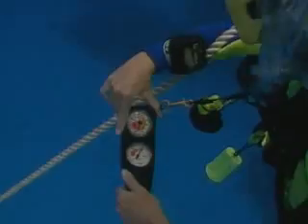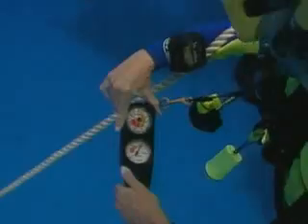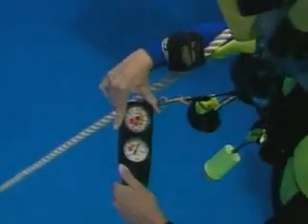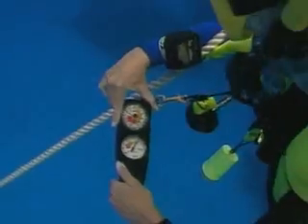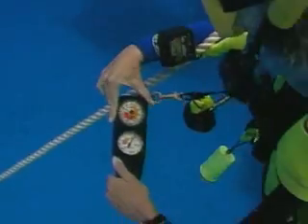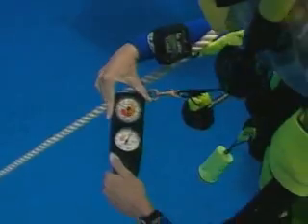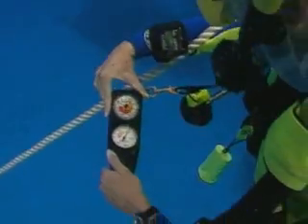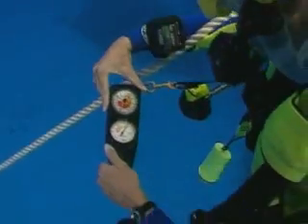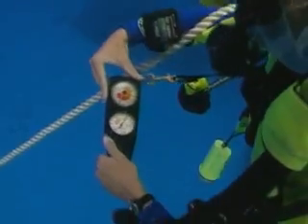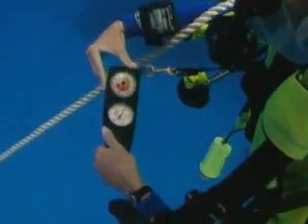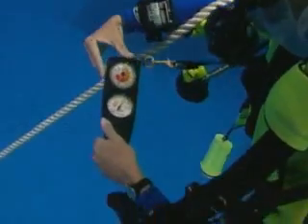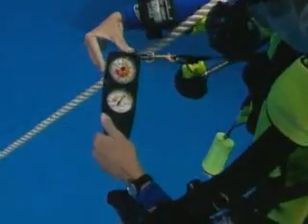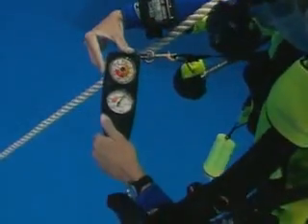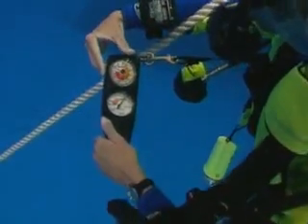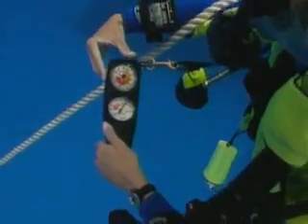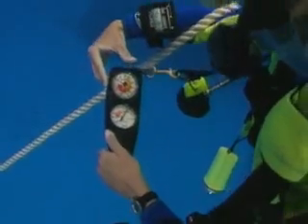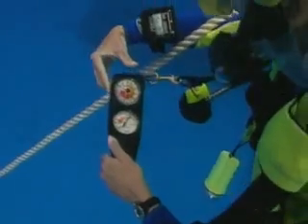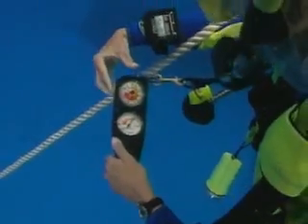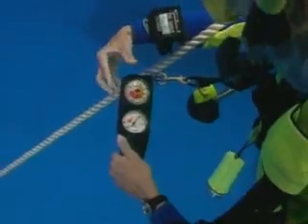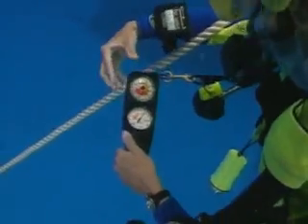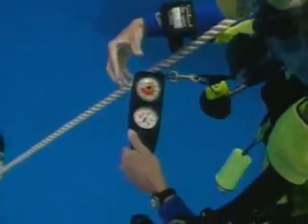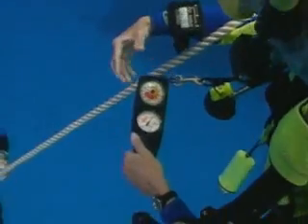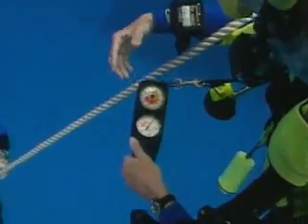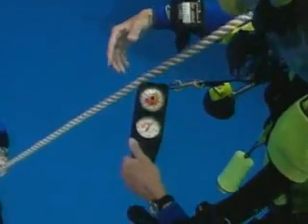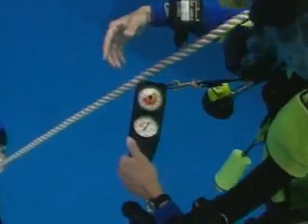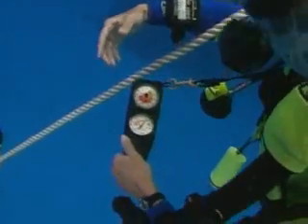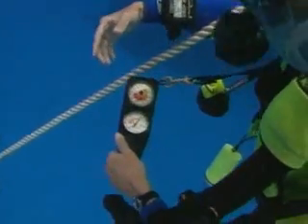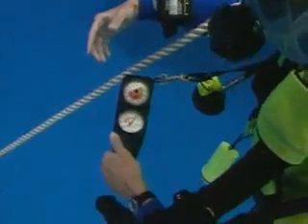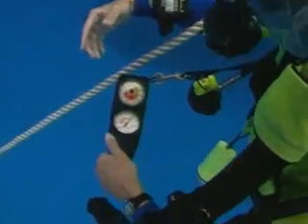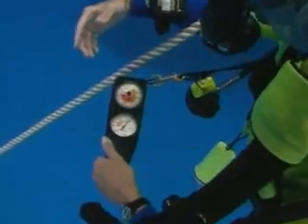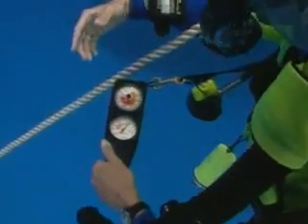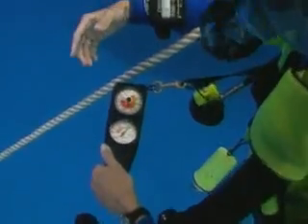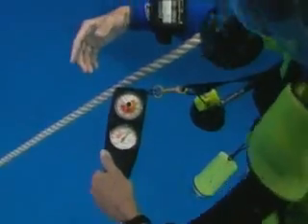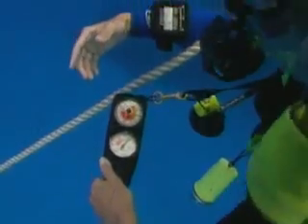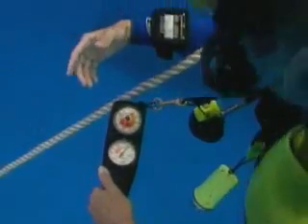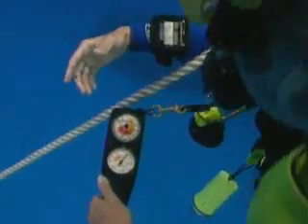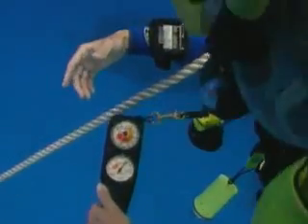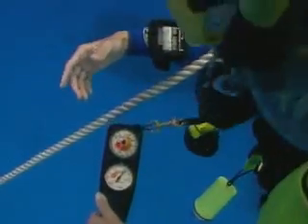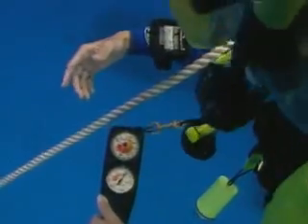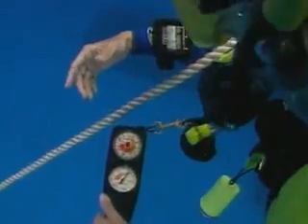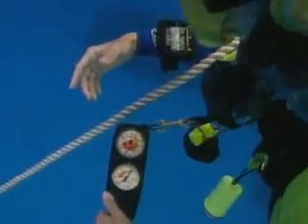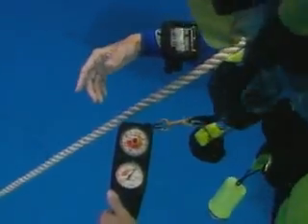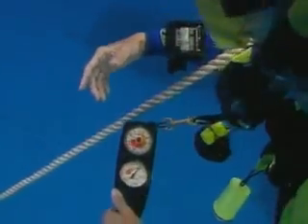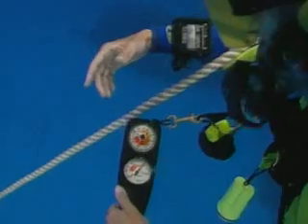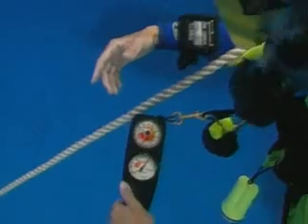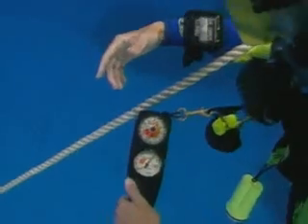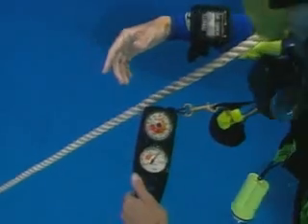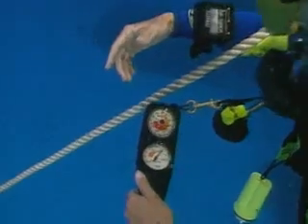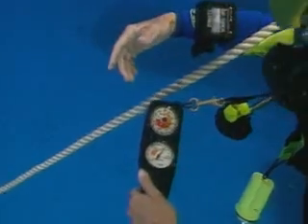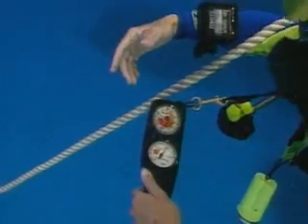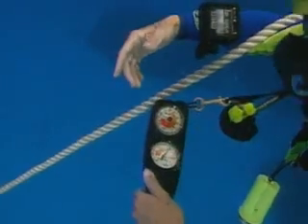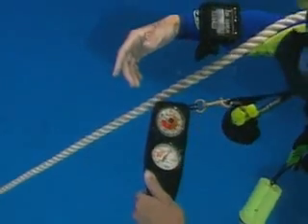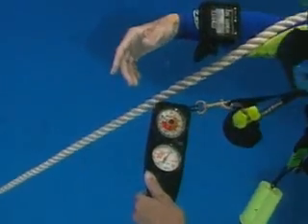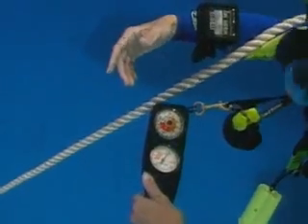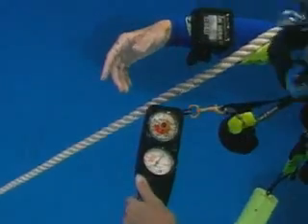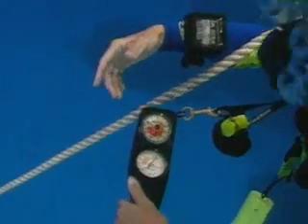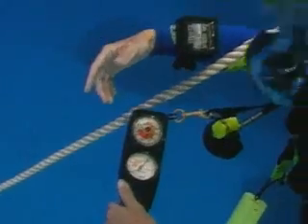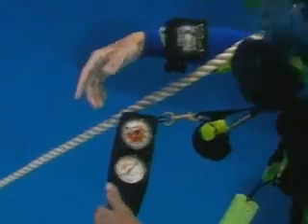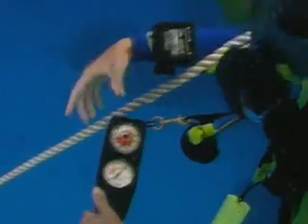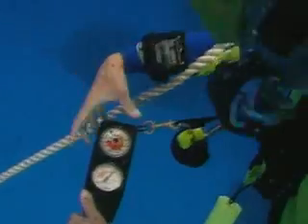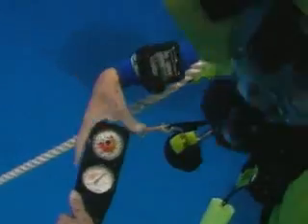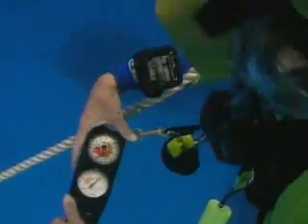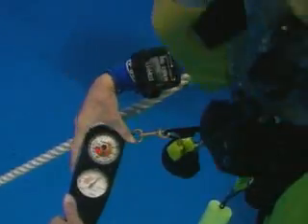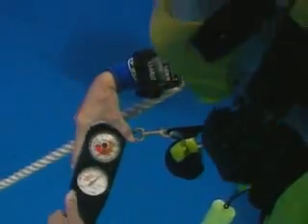Depth gauges help divers stay within their dive plan. It is important to monitor your depth gauge at all times.